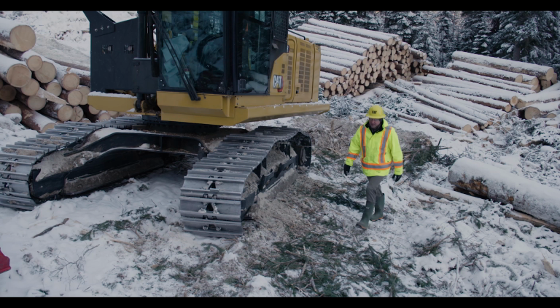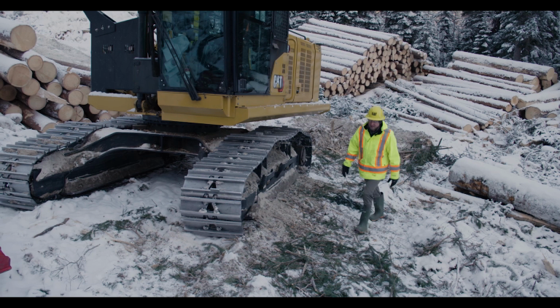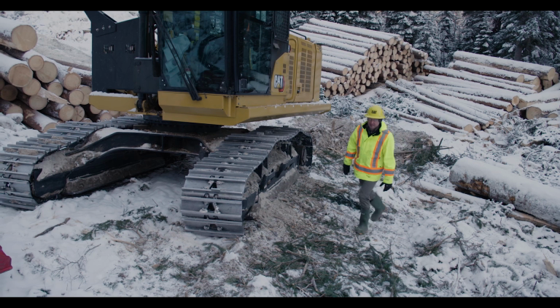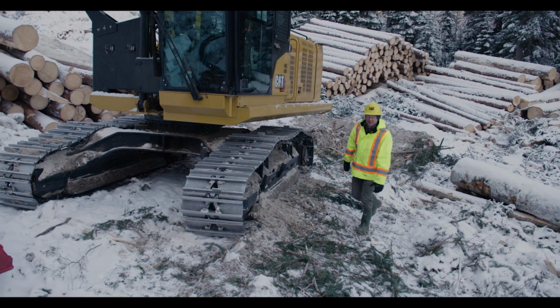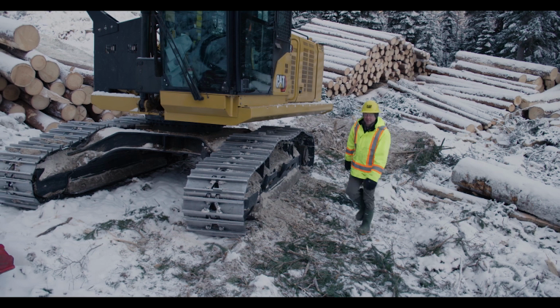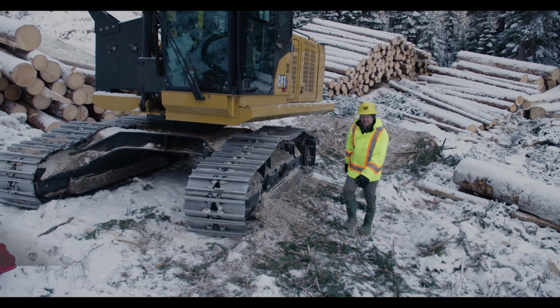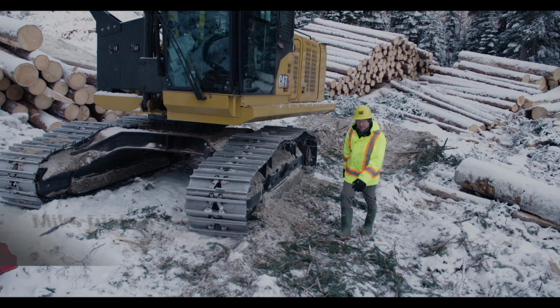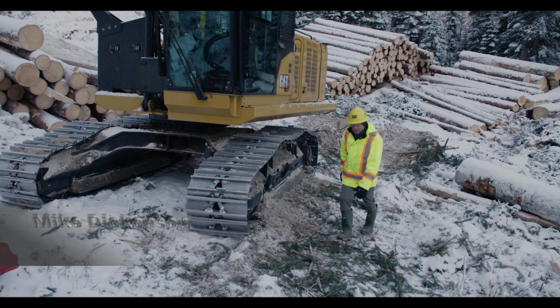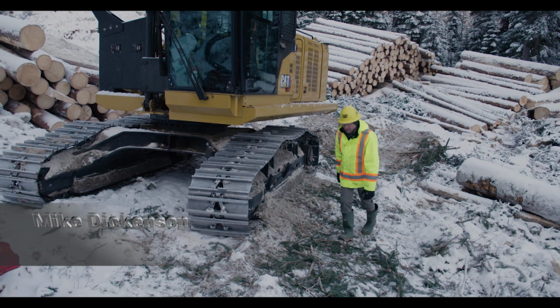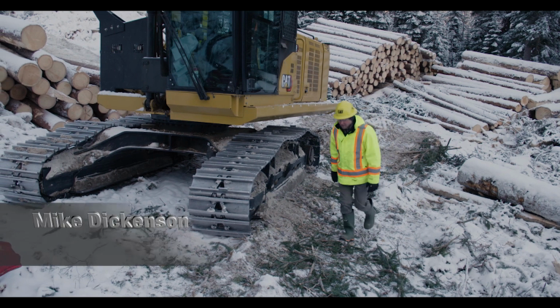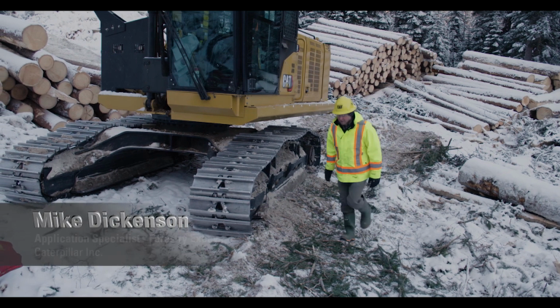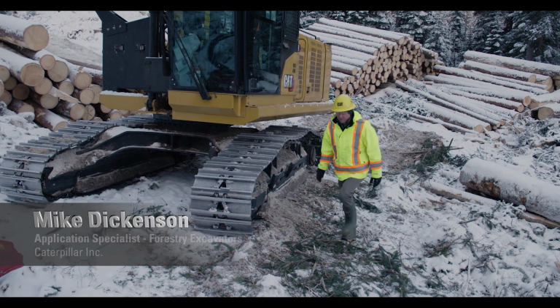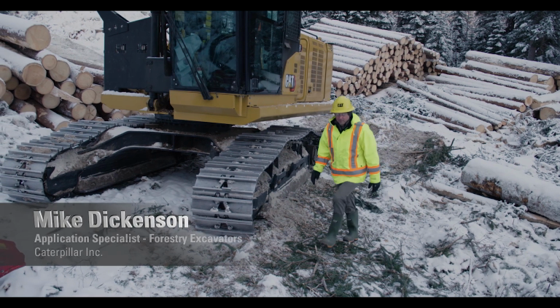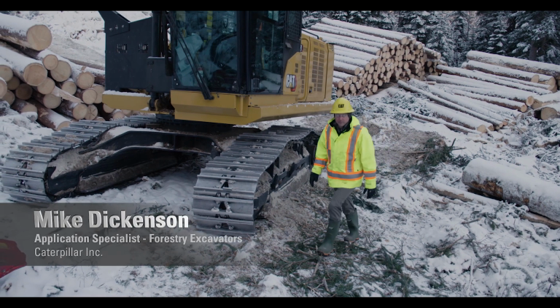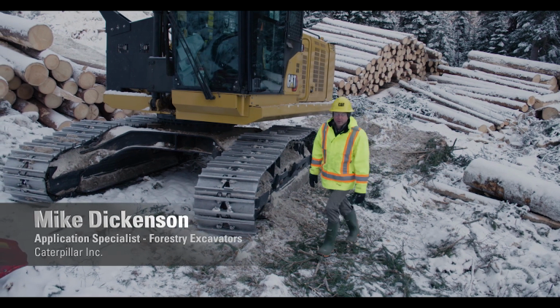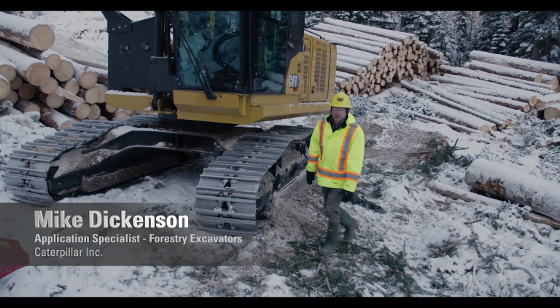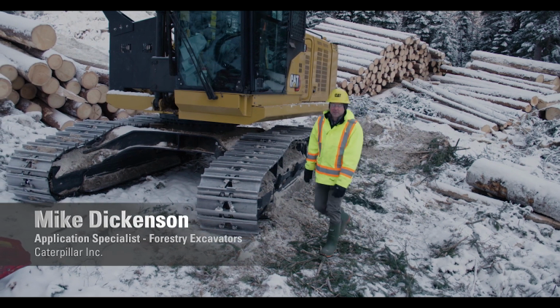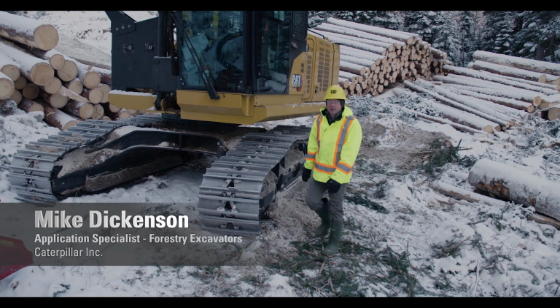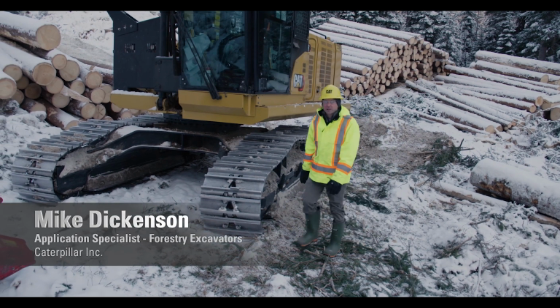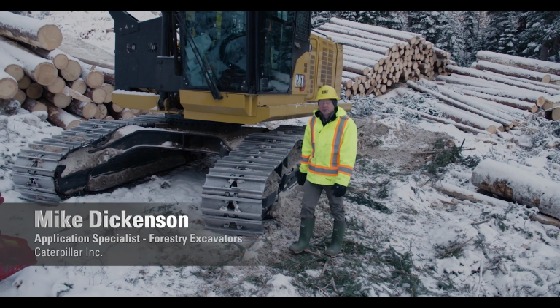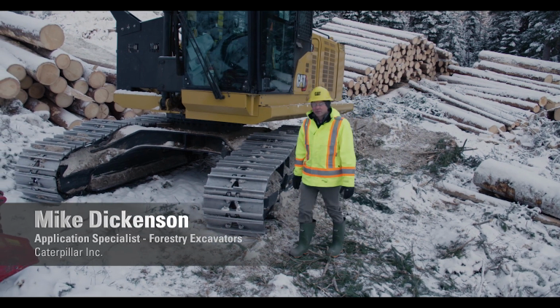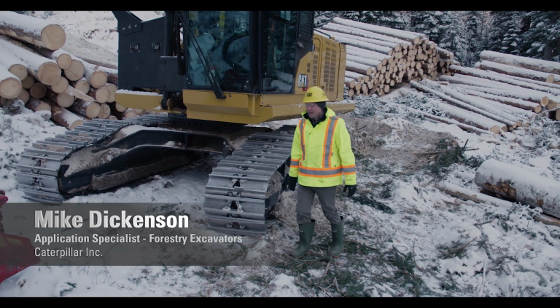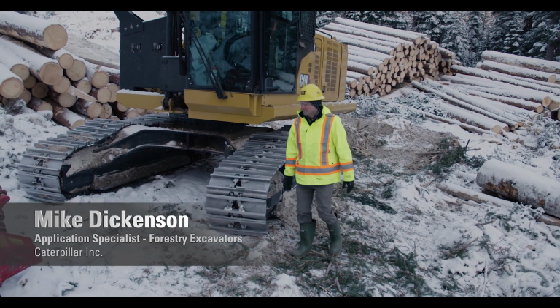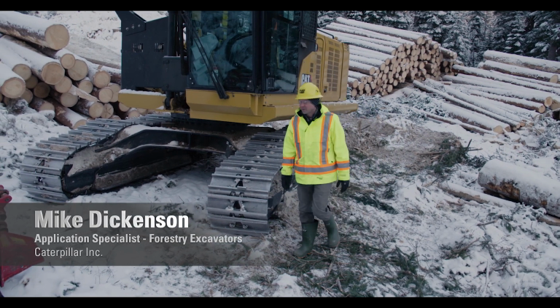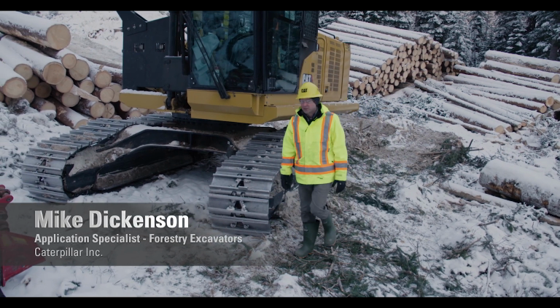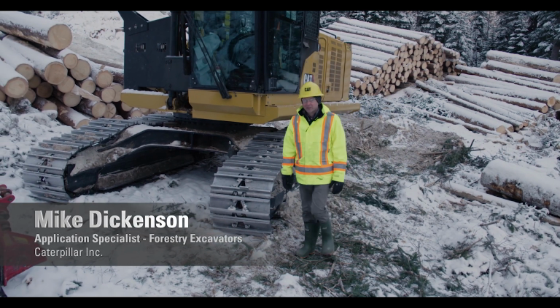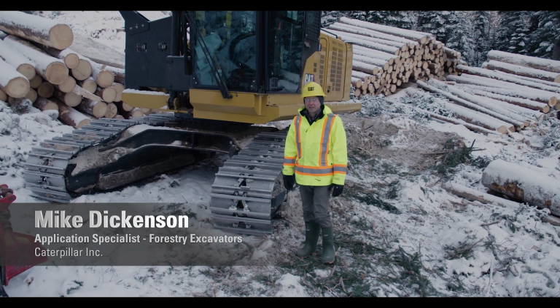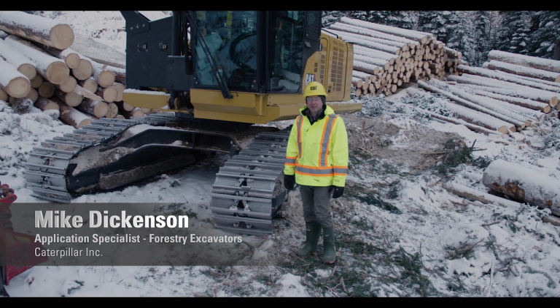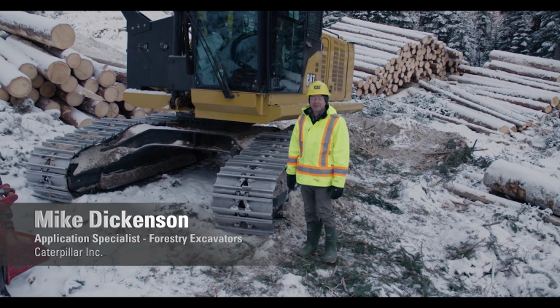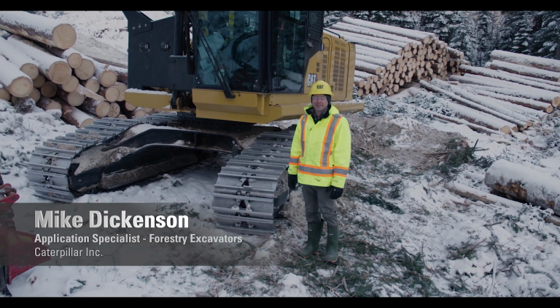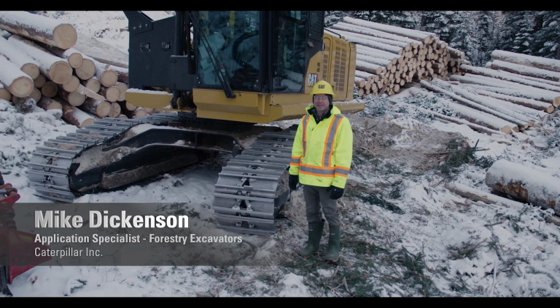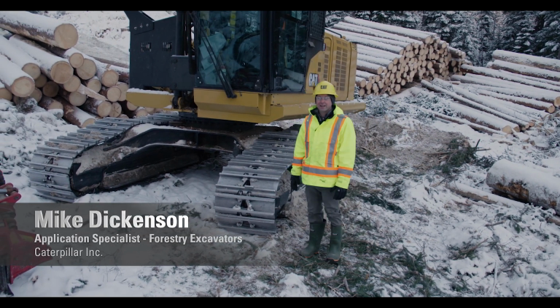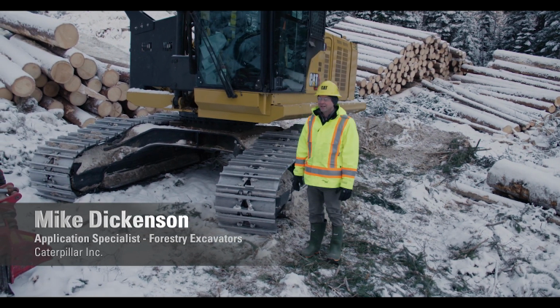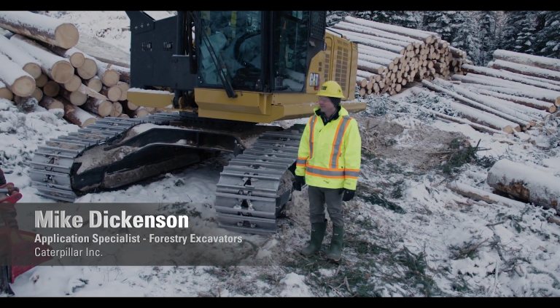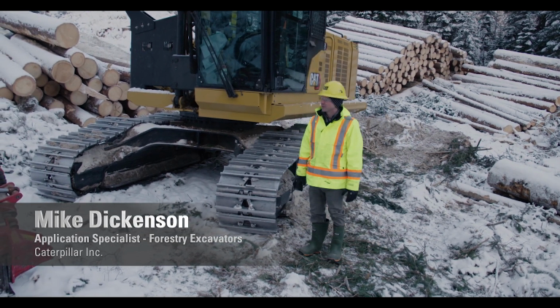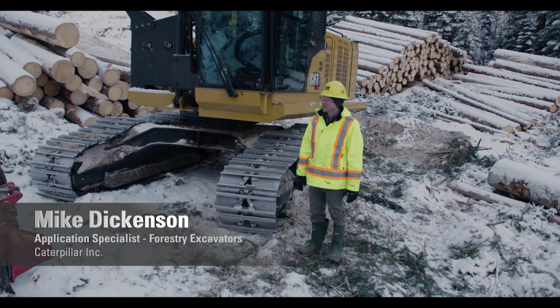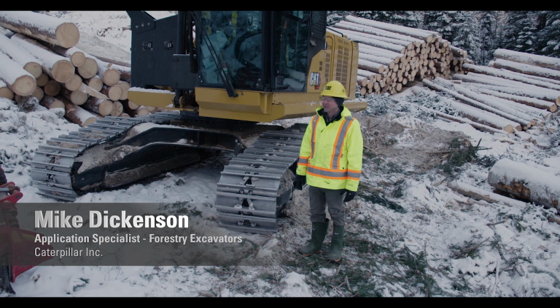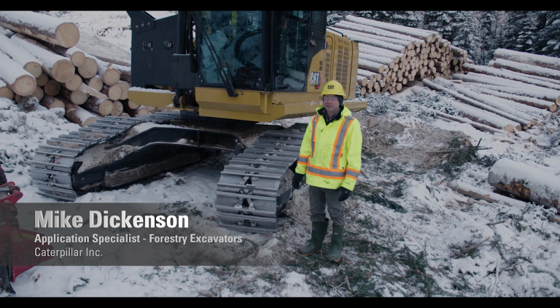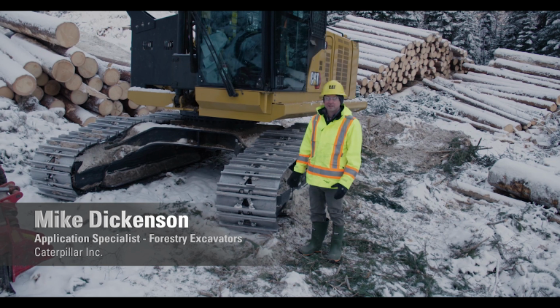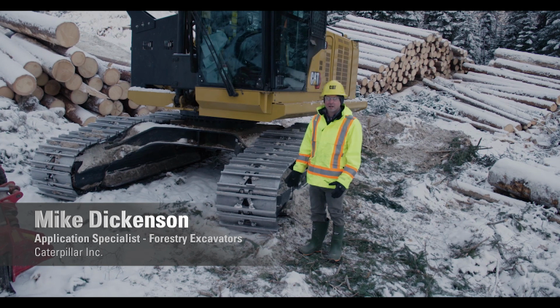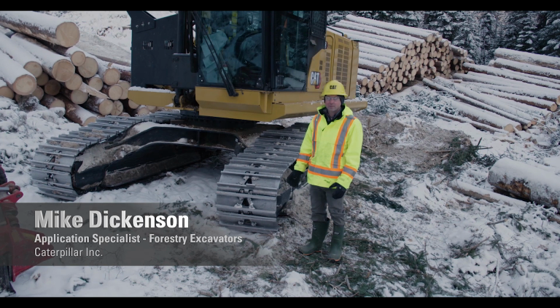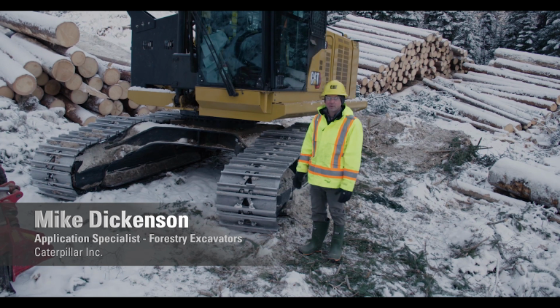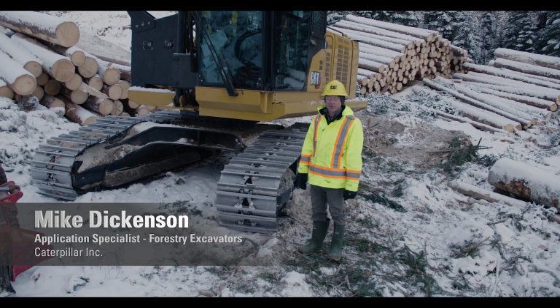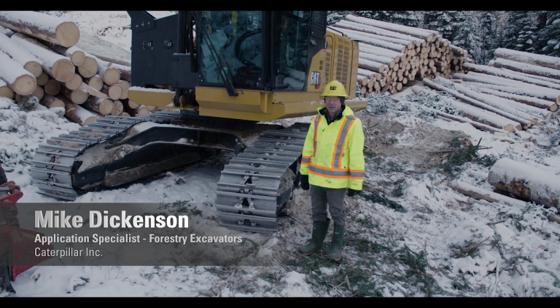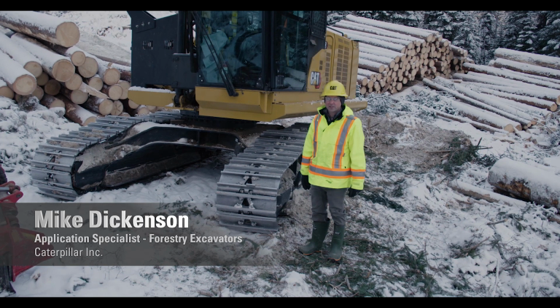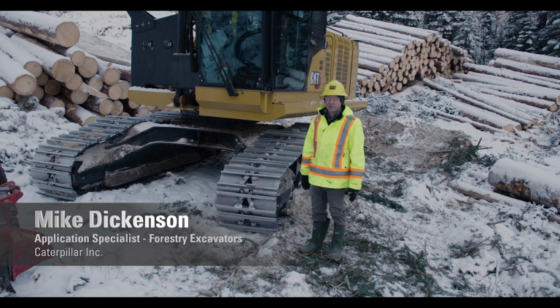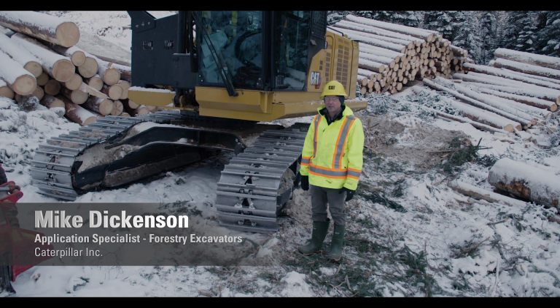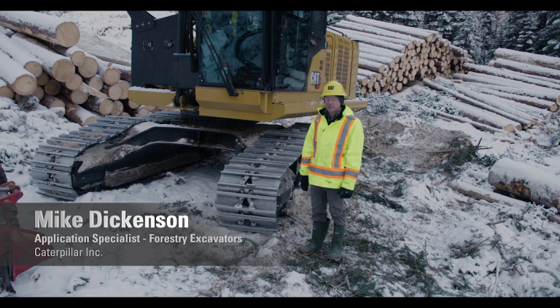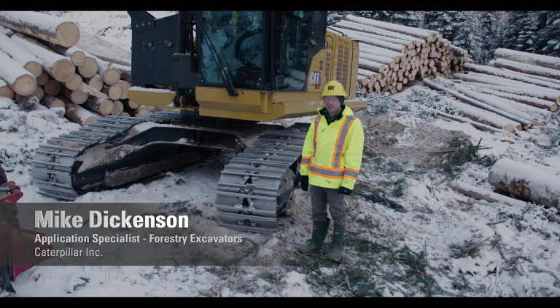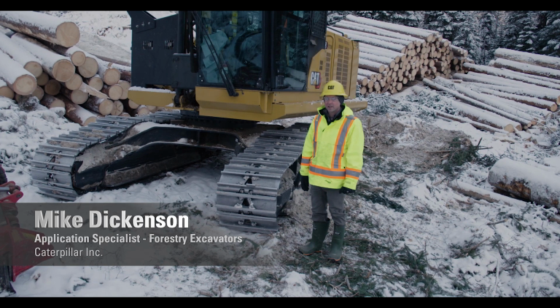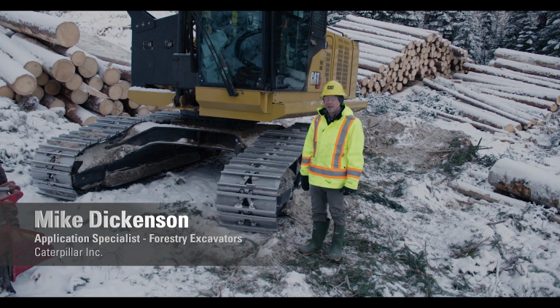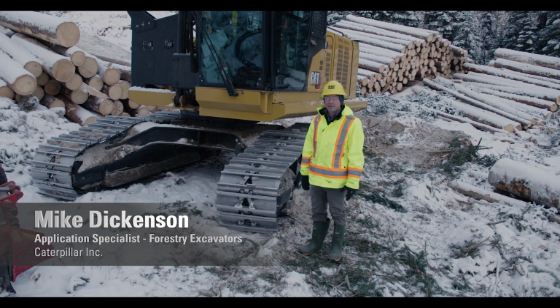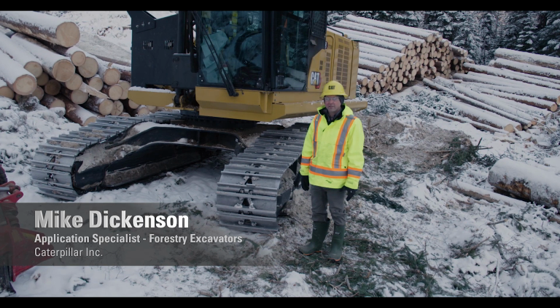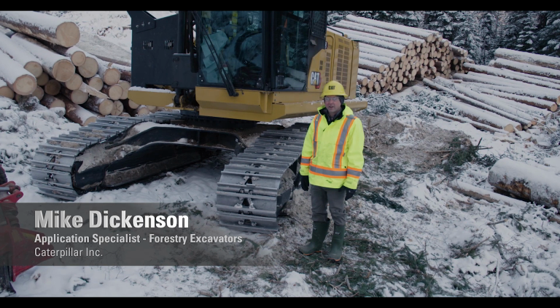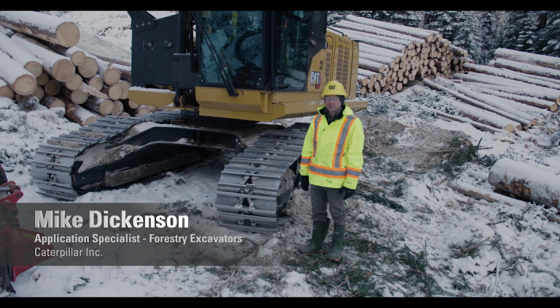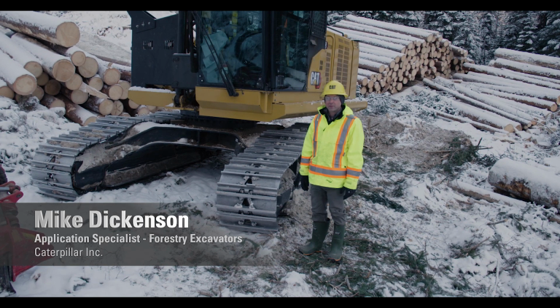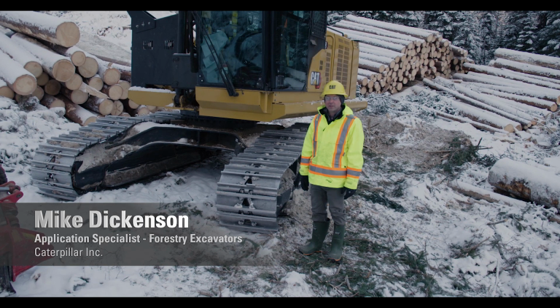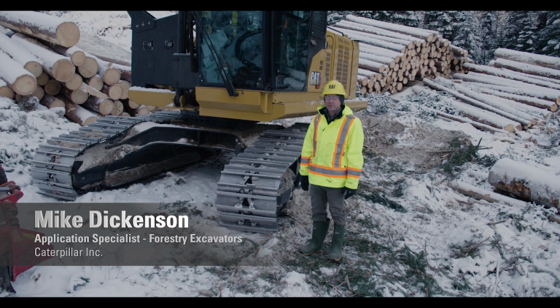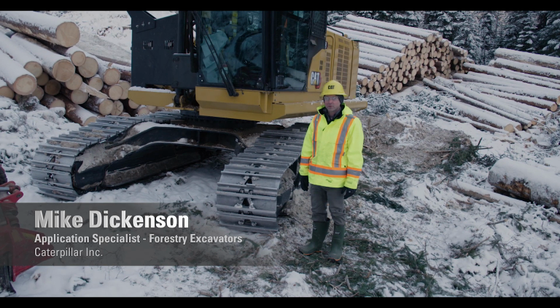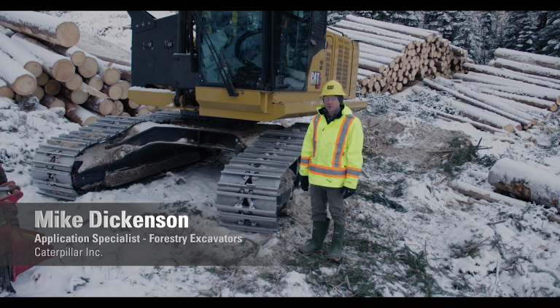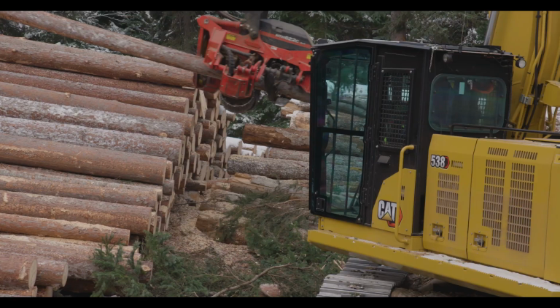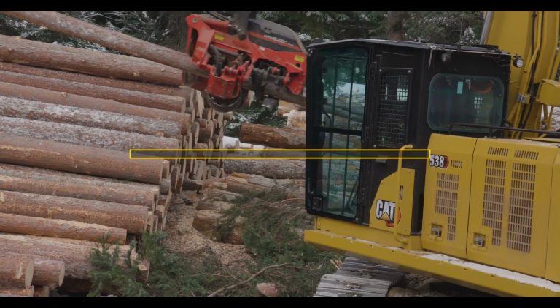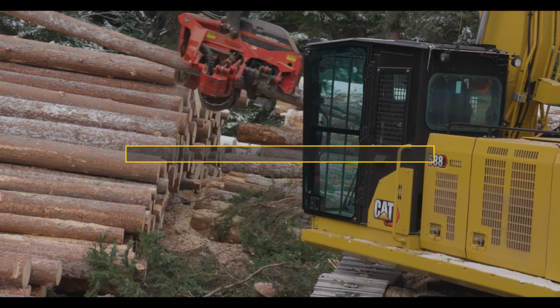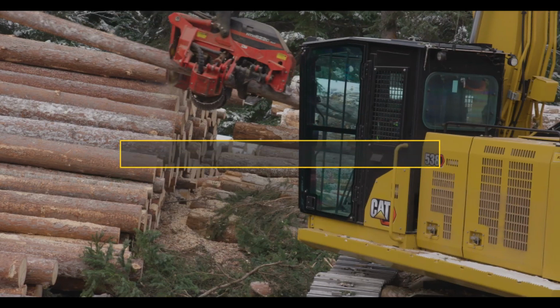My name is Mike Dickinson, product specialist with Caterpillar, and today I'm excited to talk about the next generation 538 forest machine.